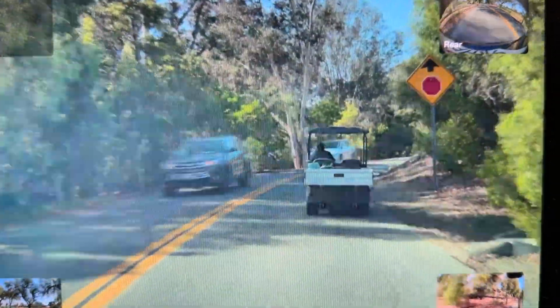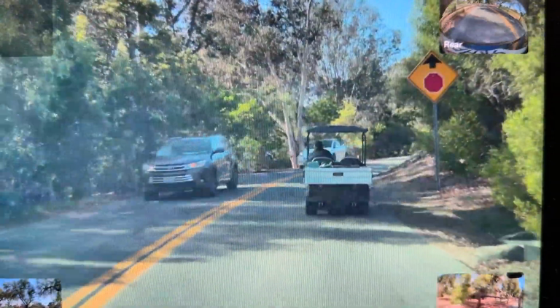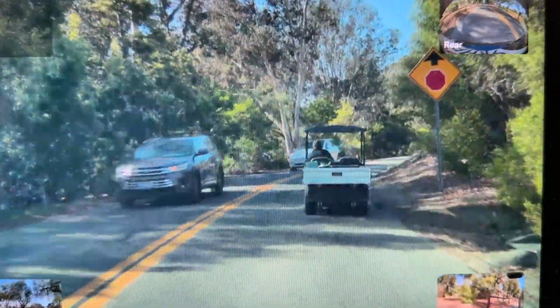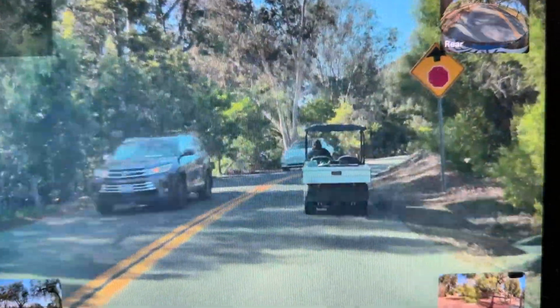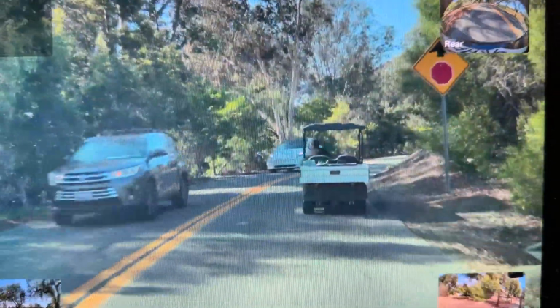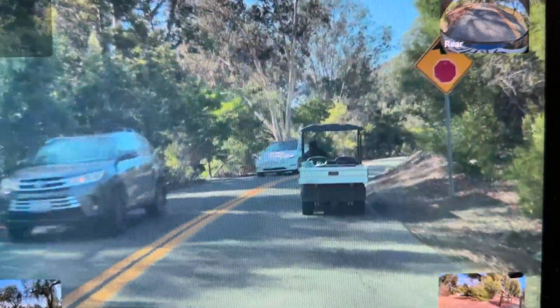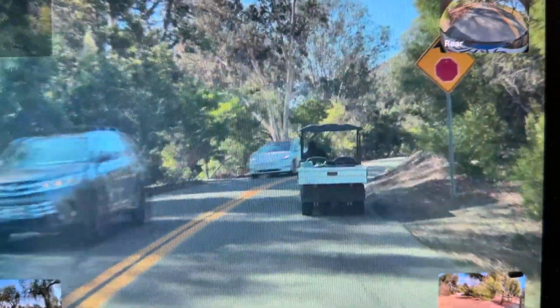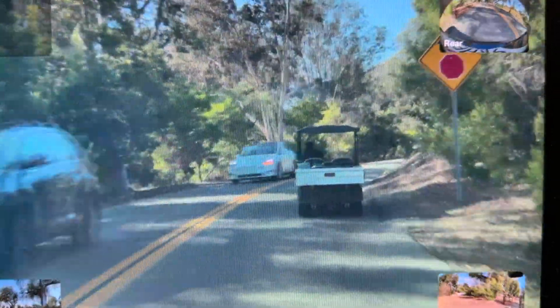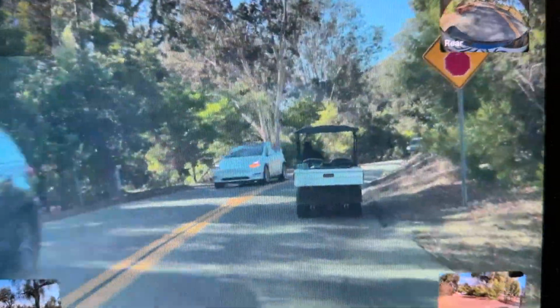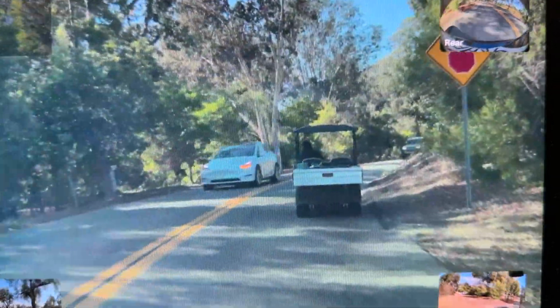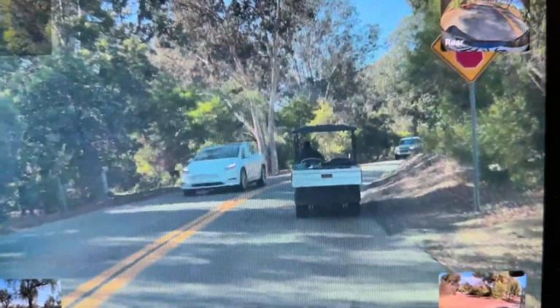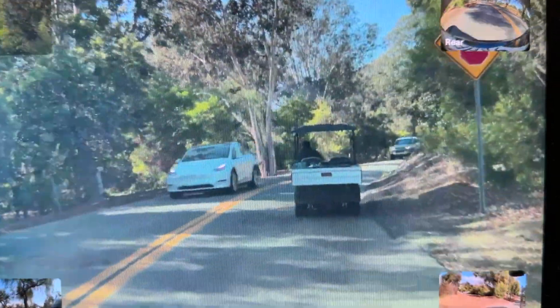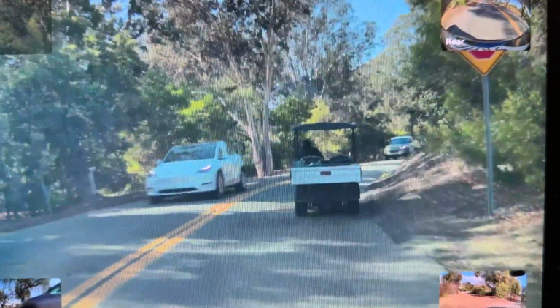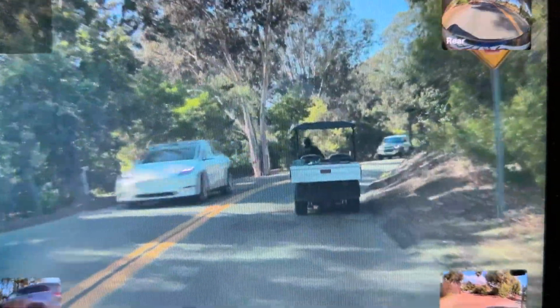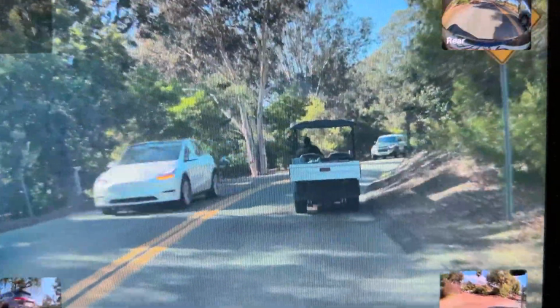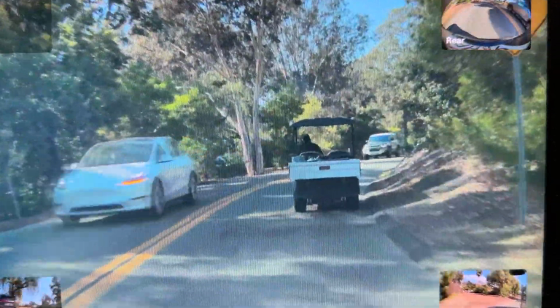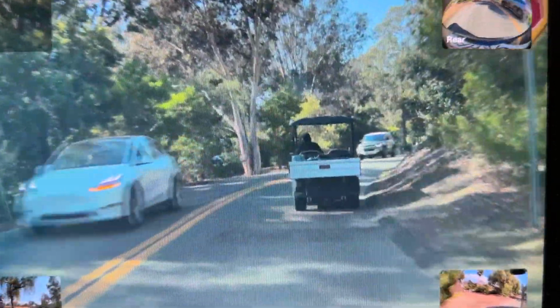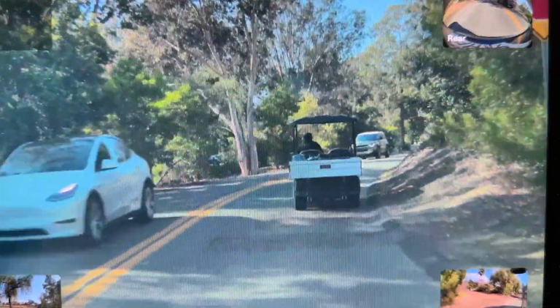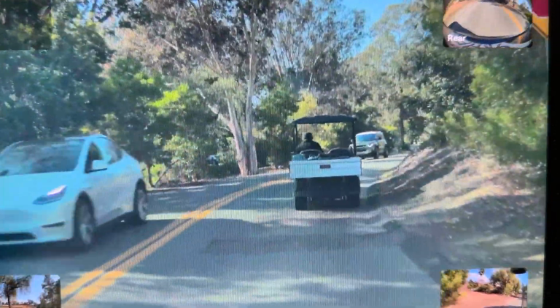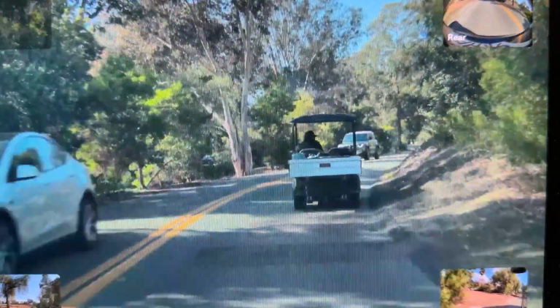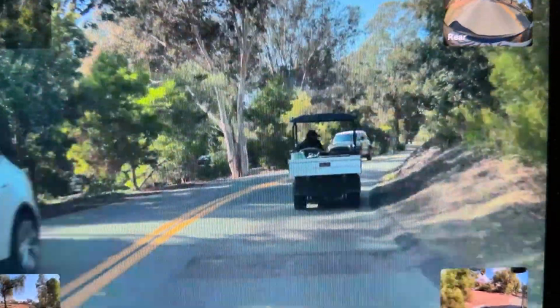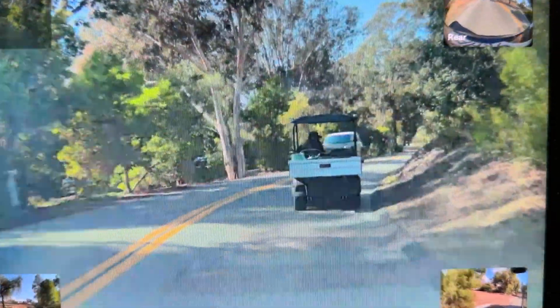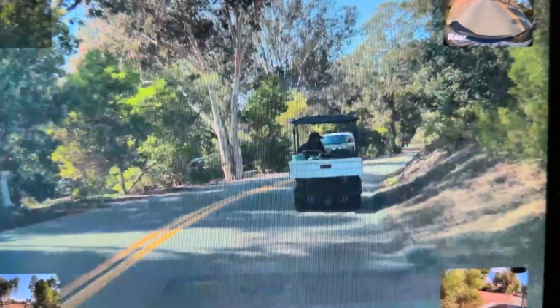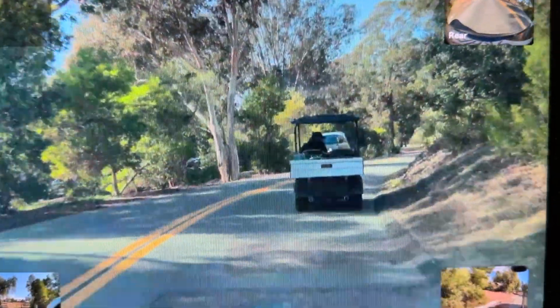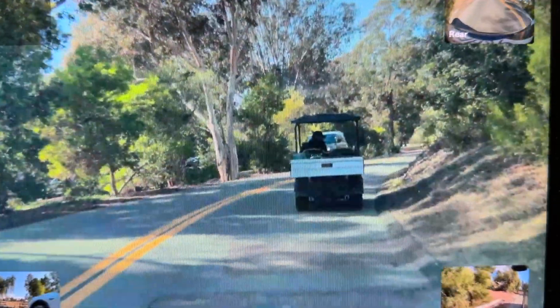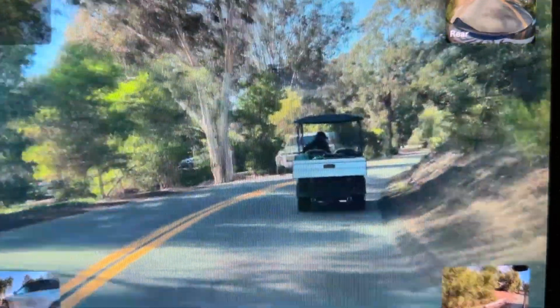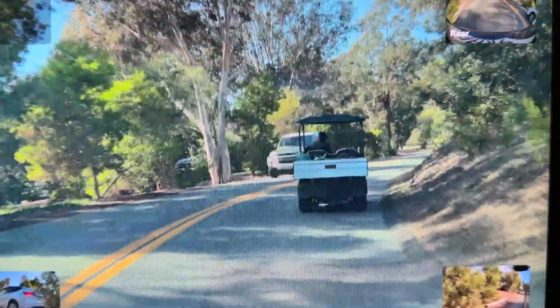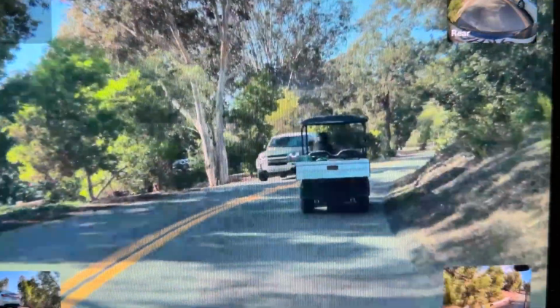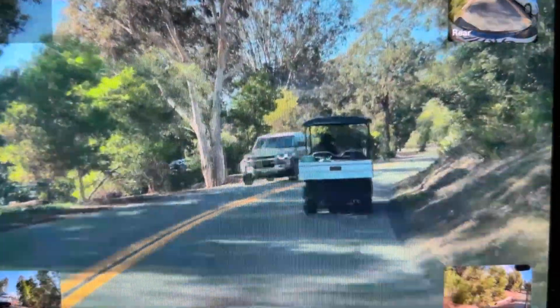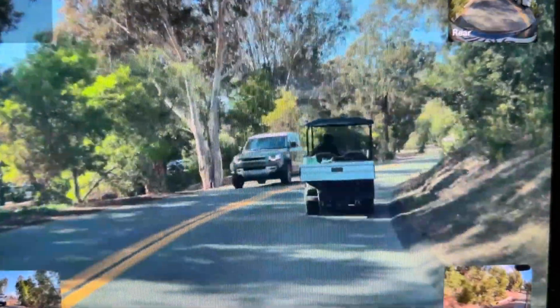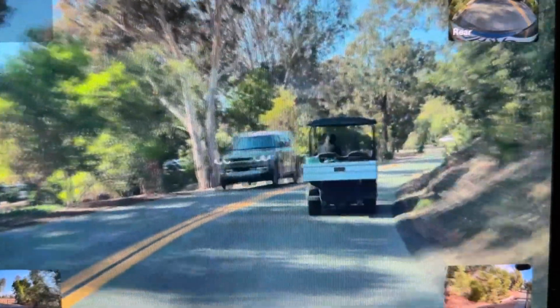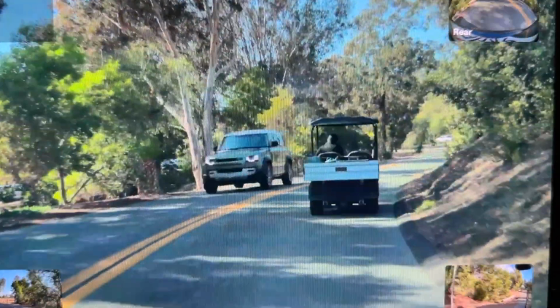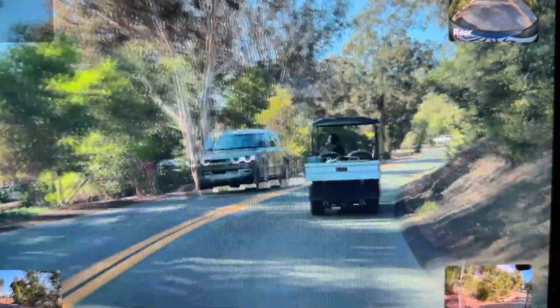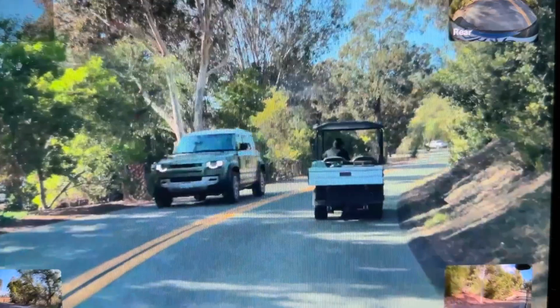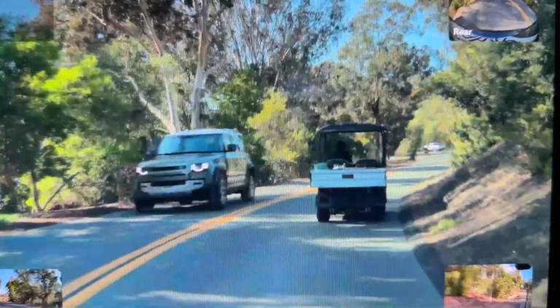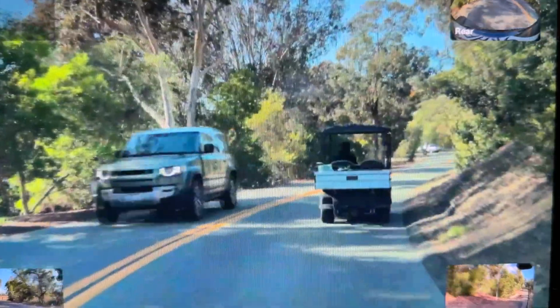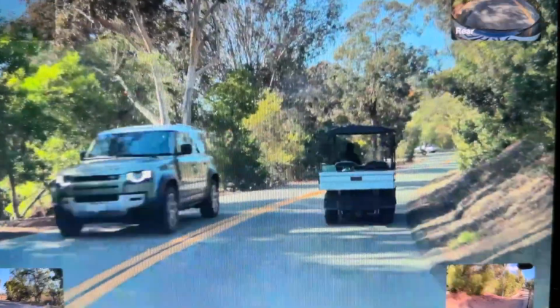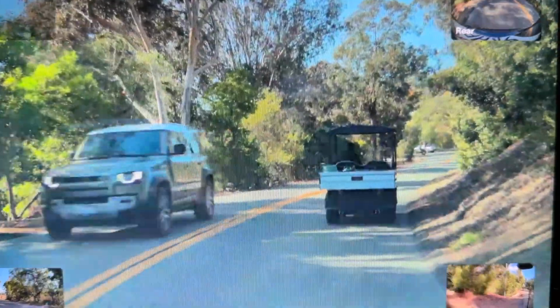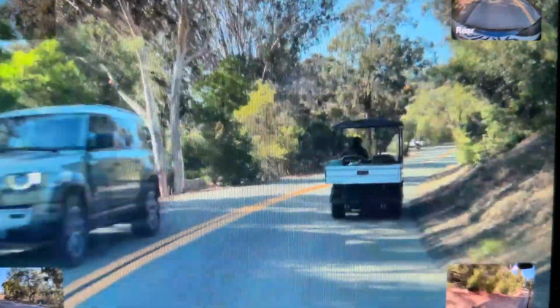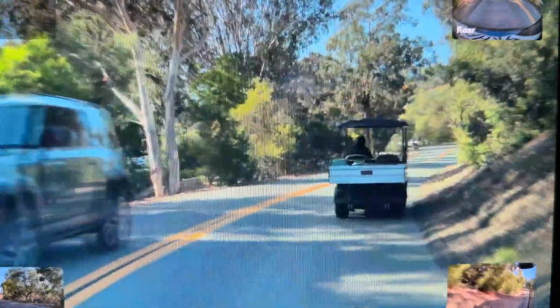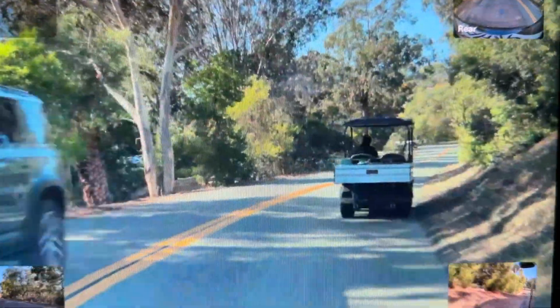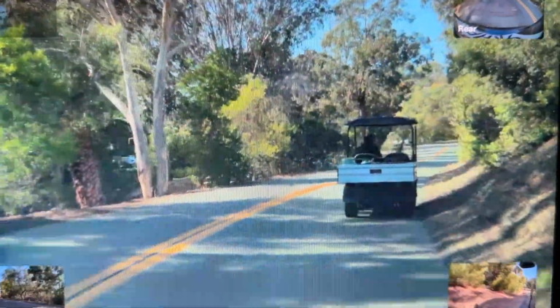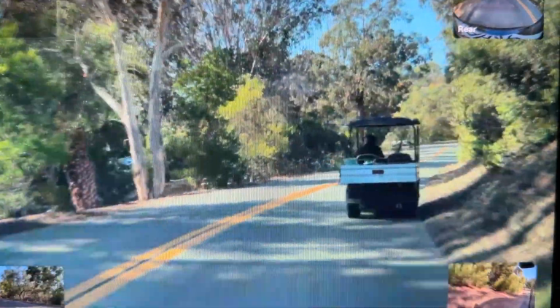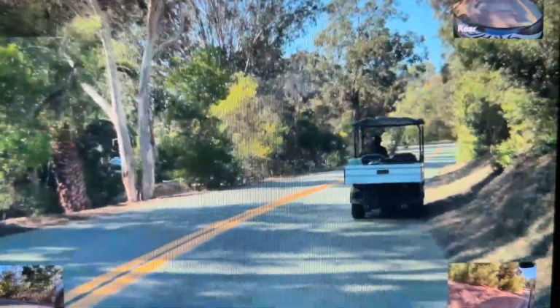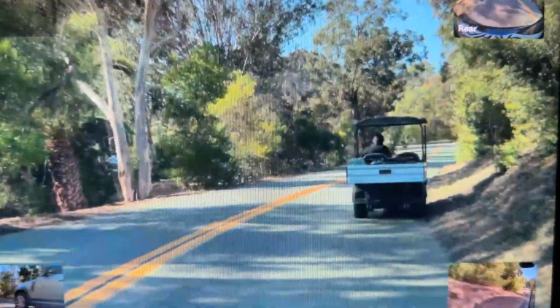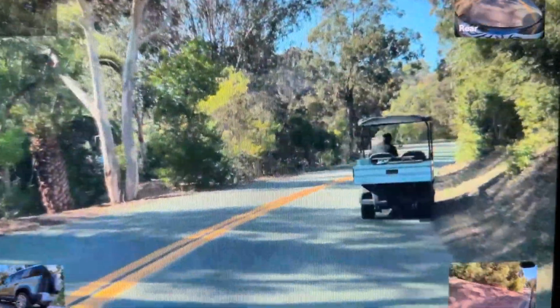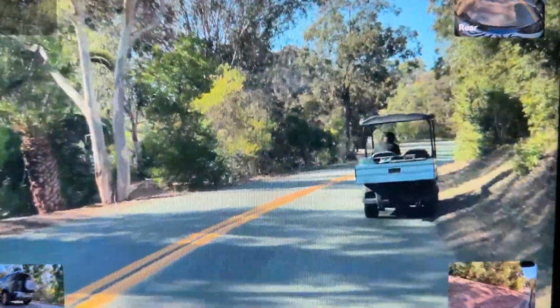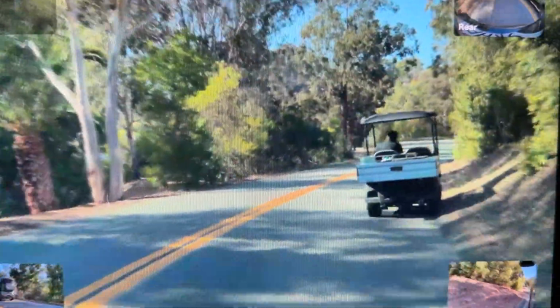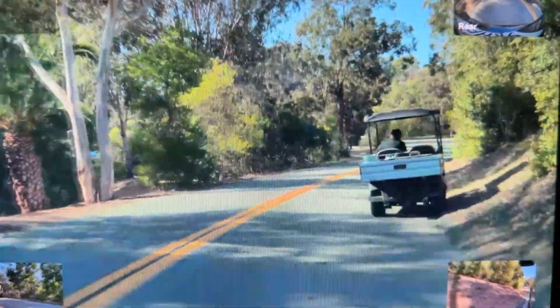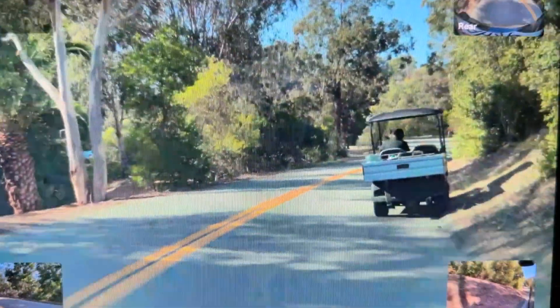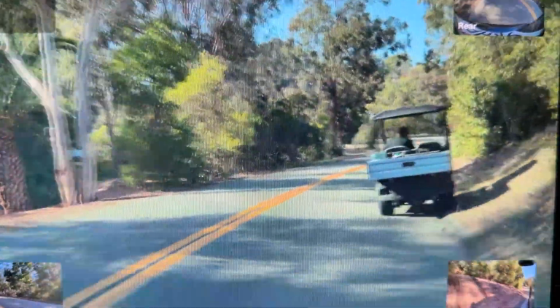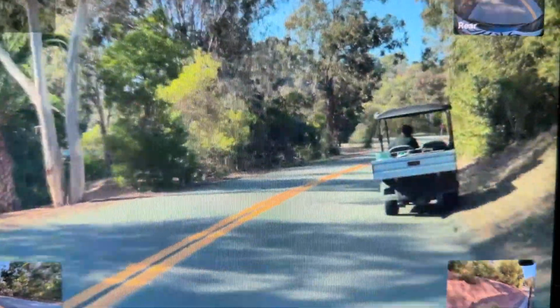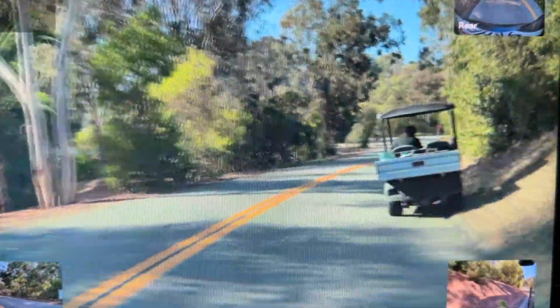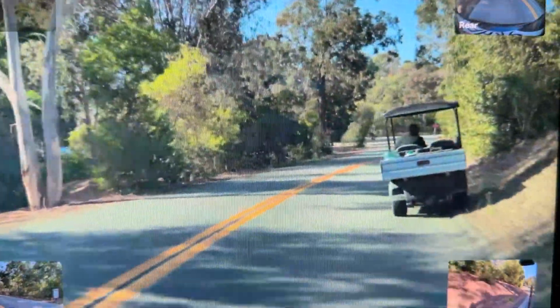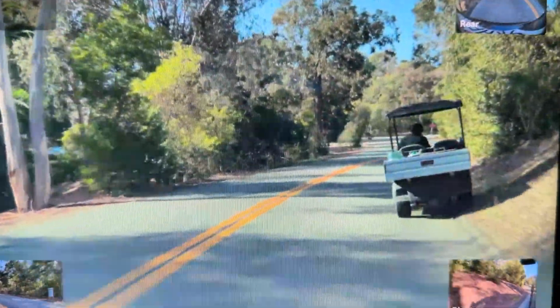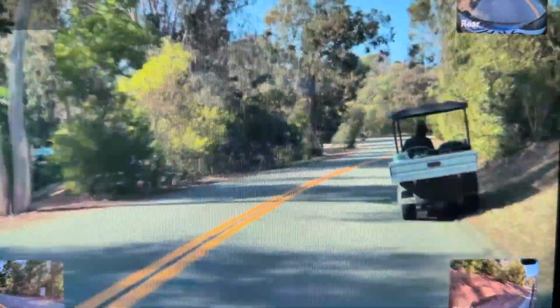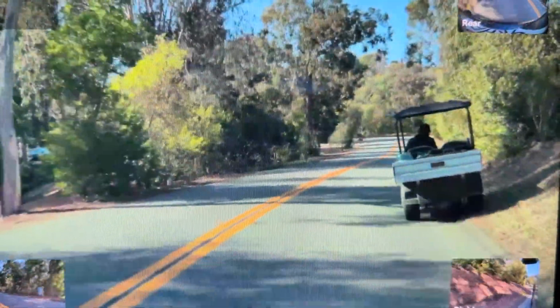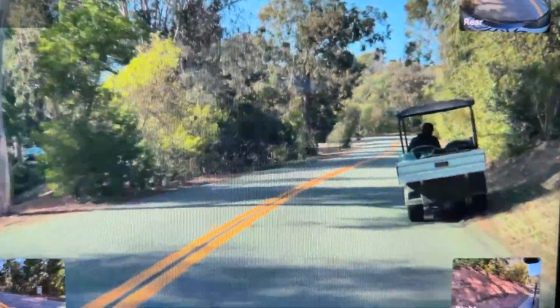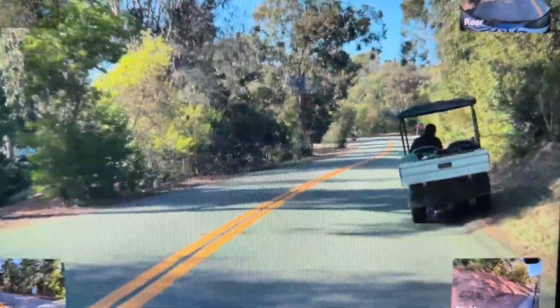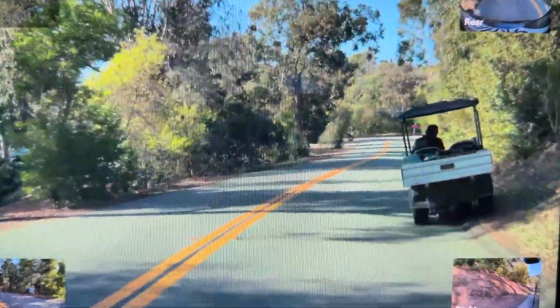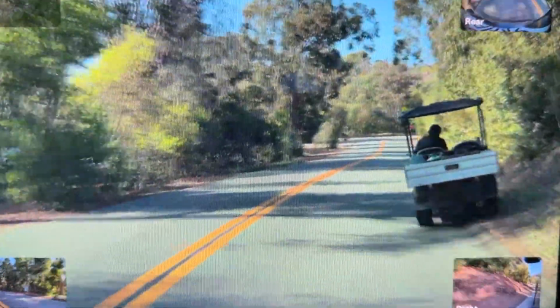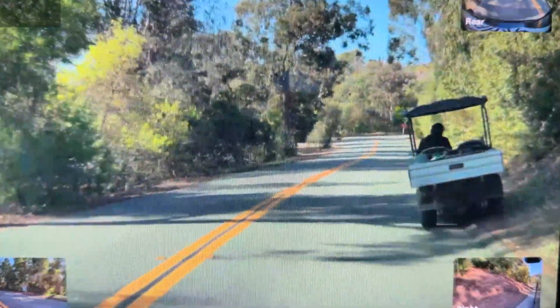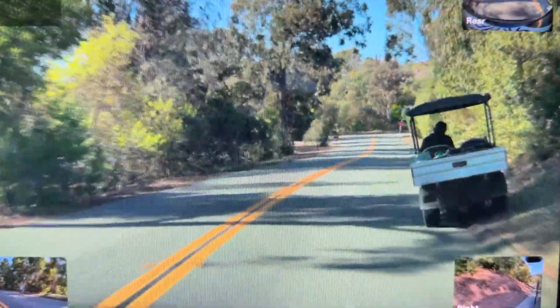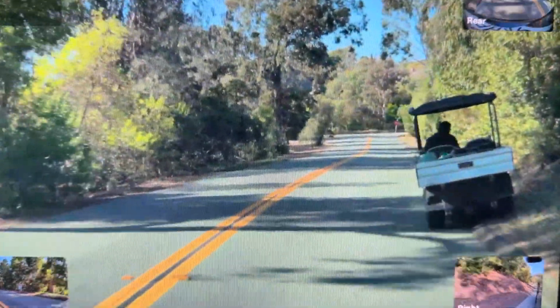Another common Rancho encounter: moving over when safe to do so for a slow moving golf cart.